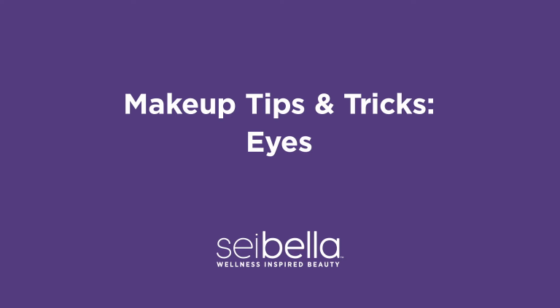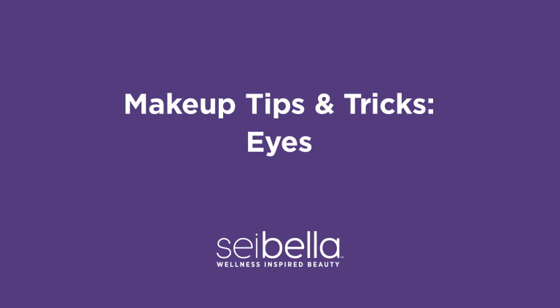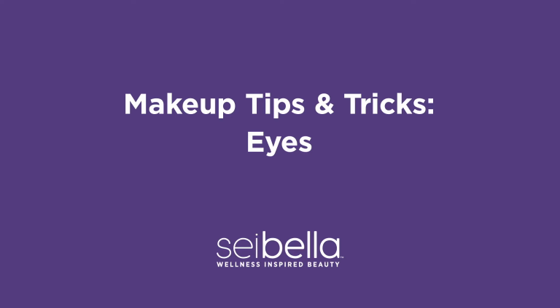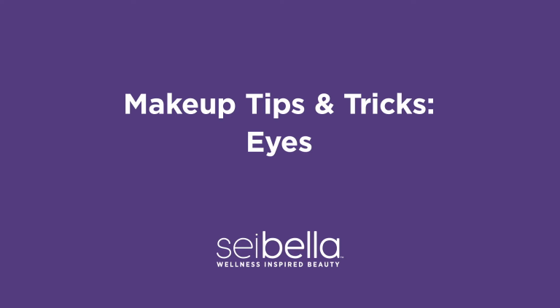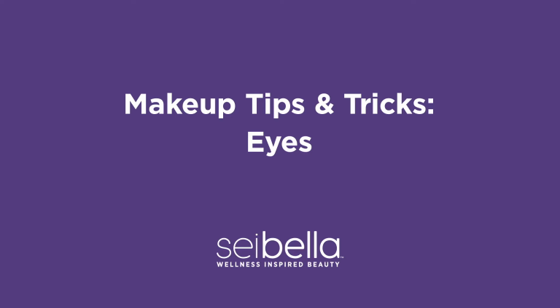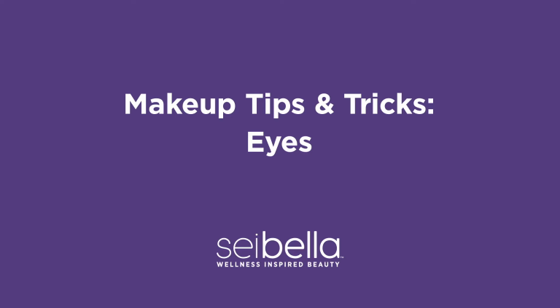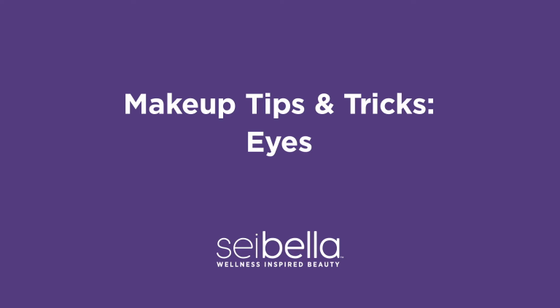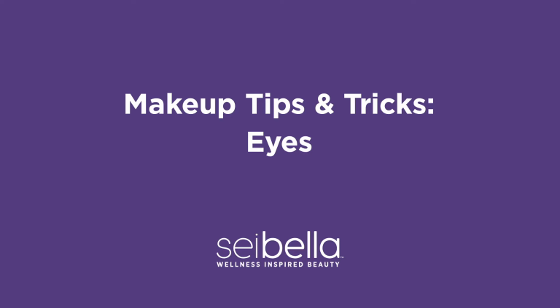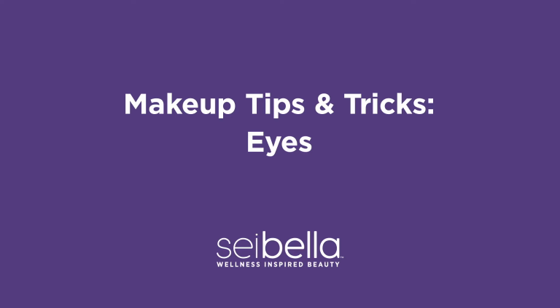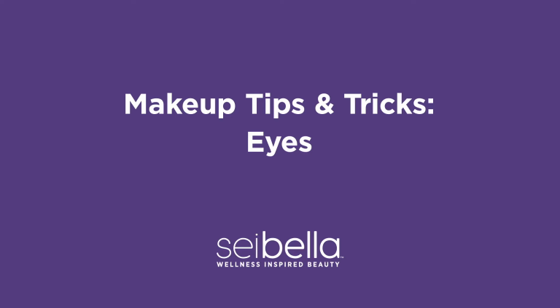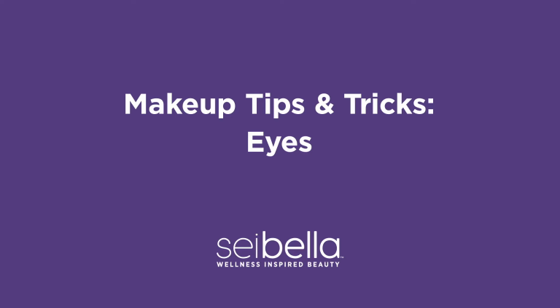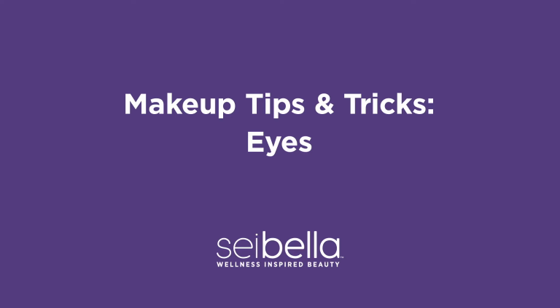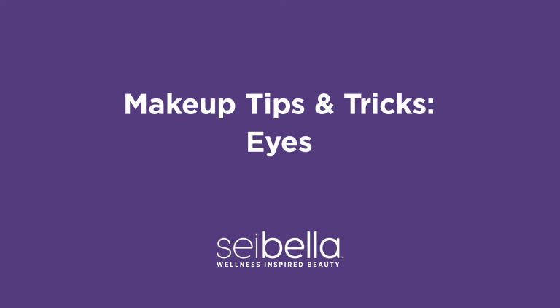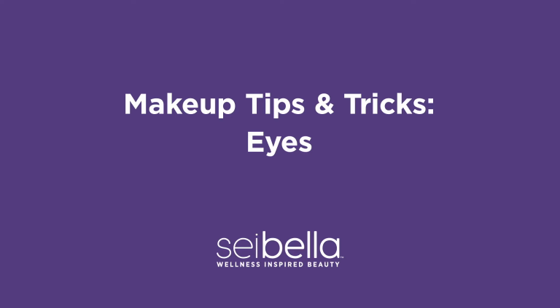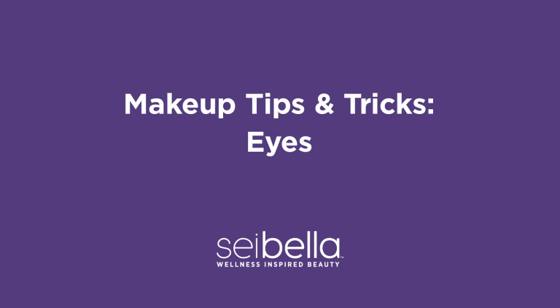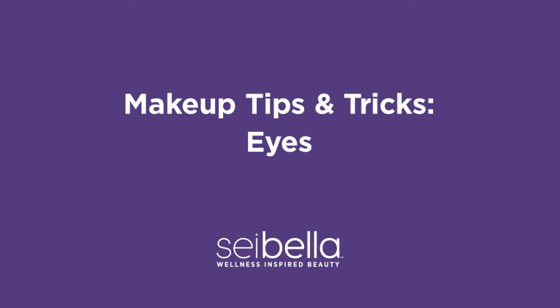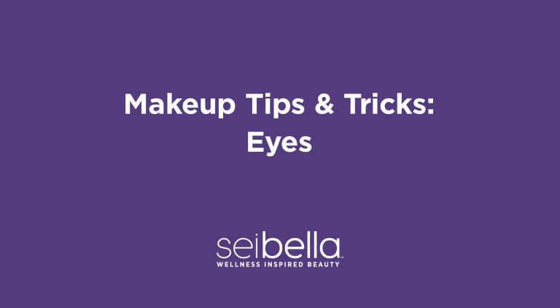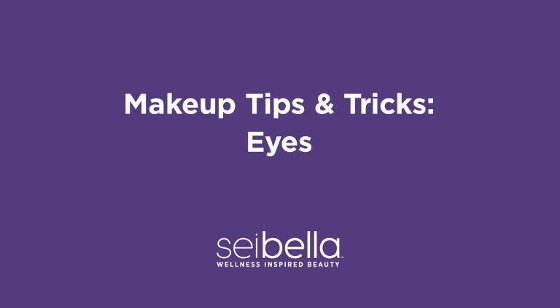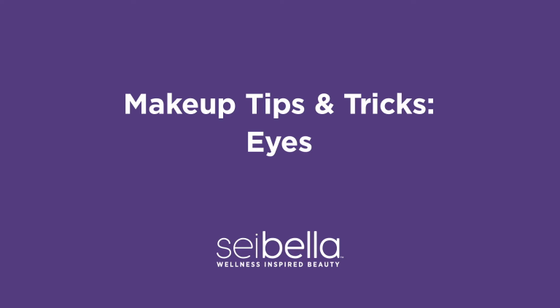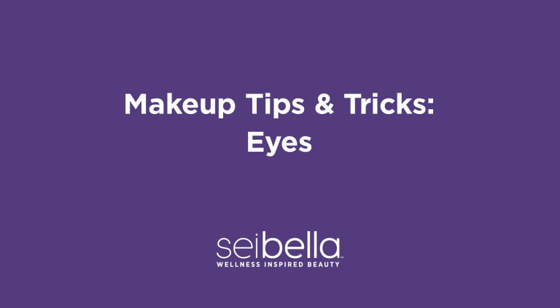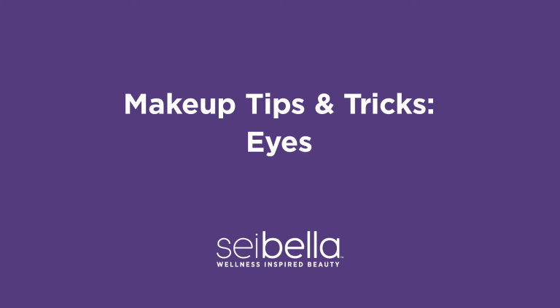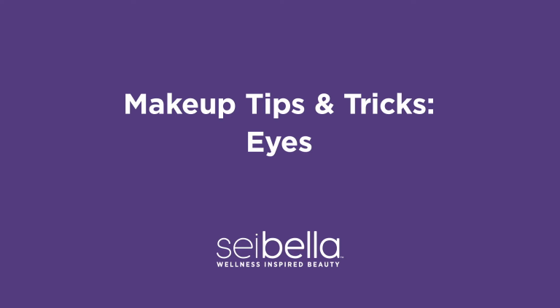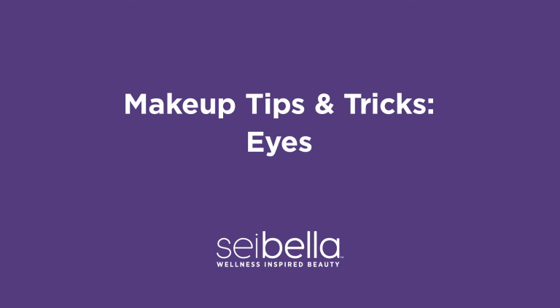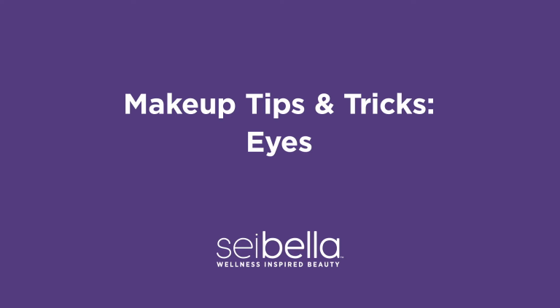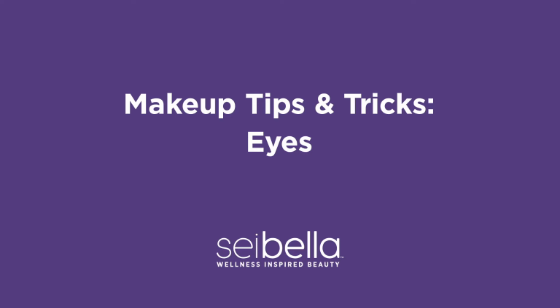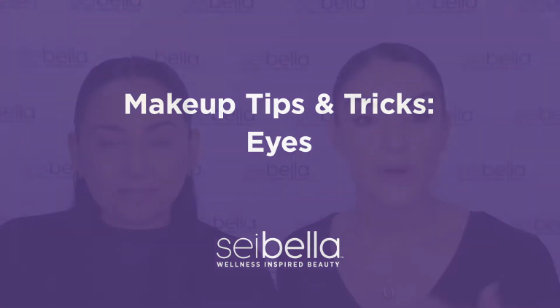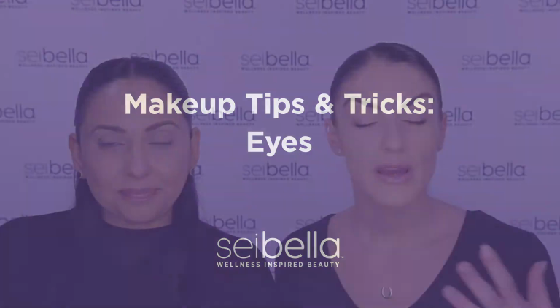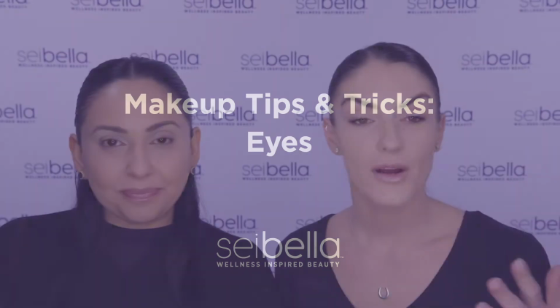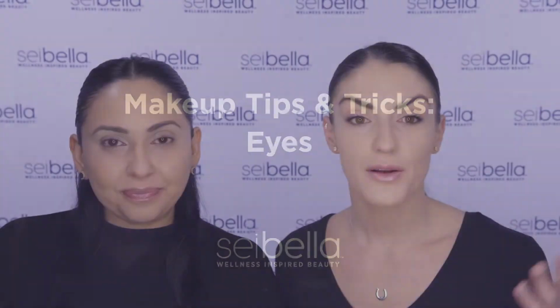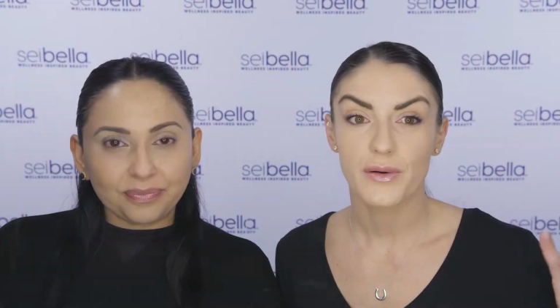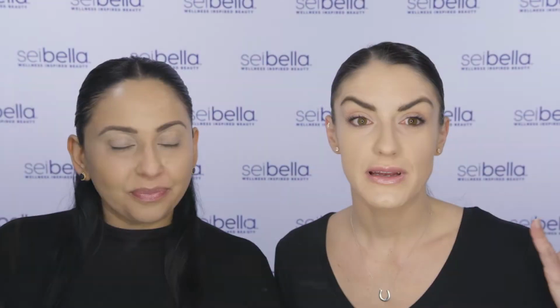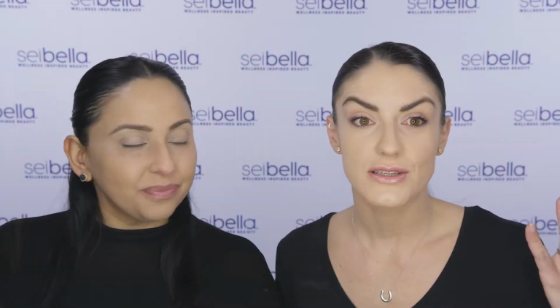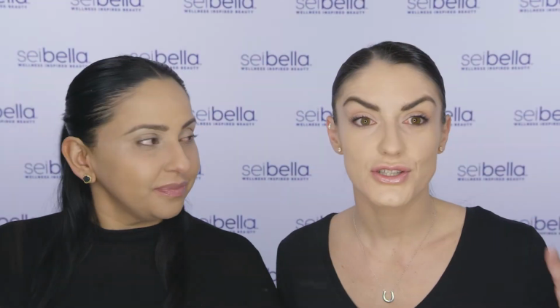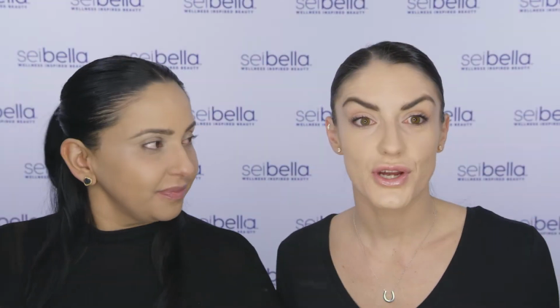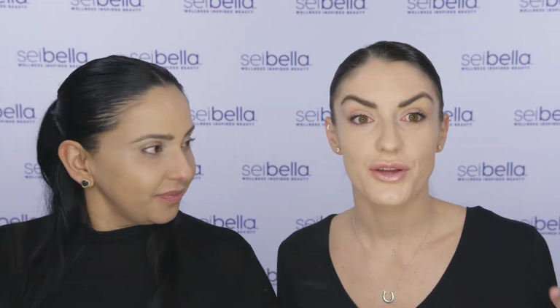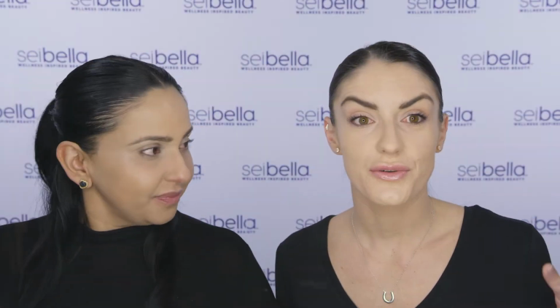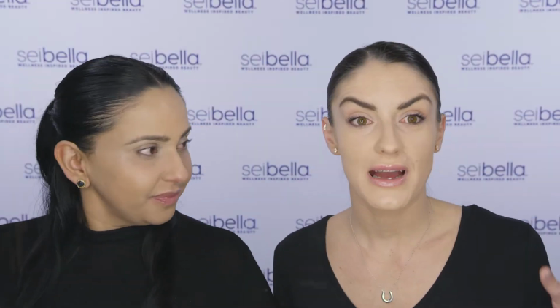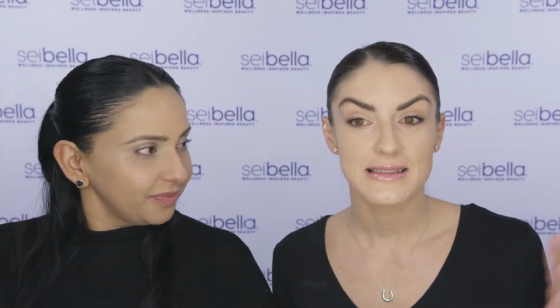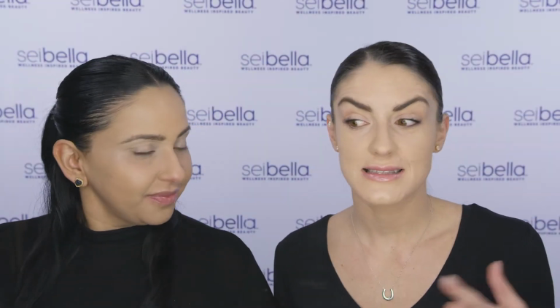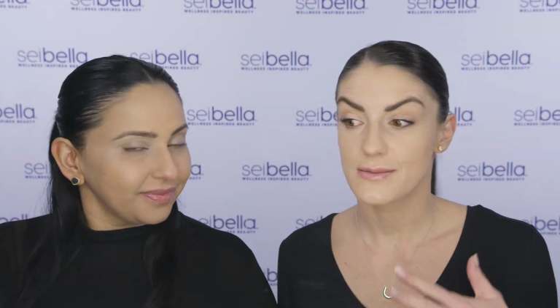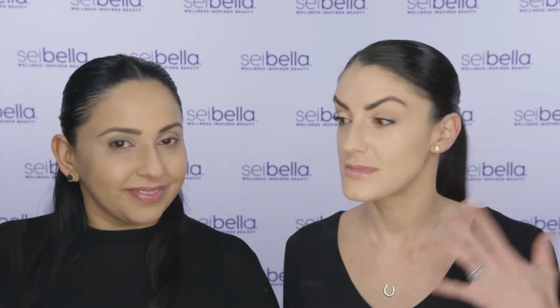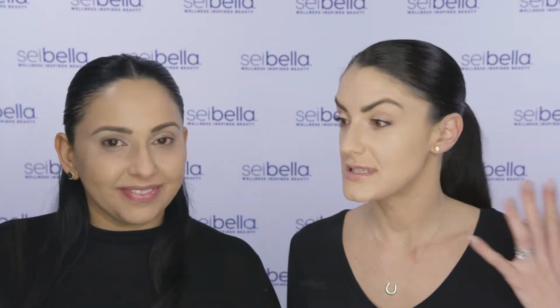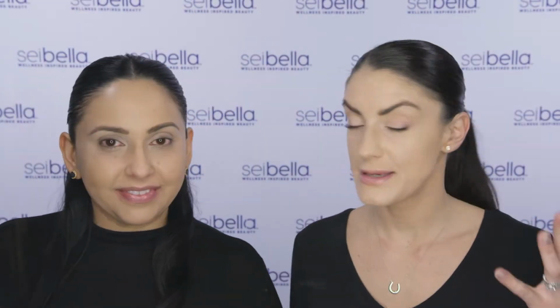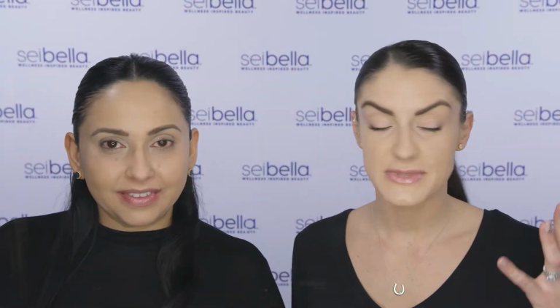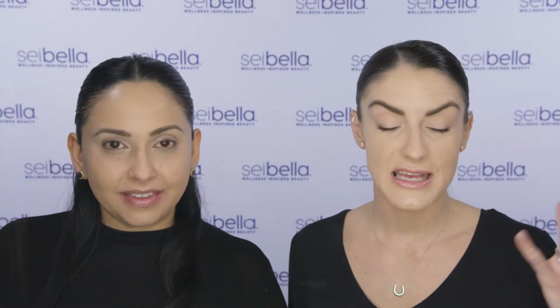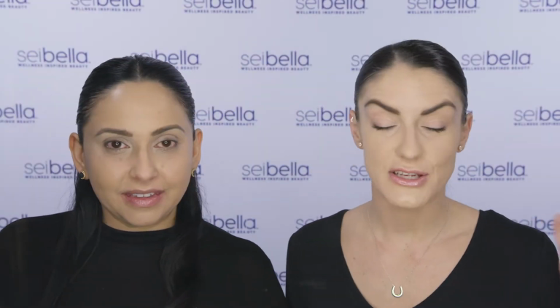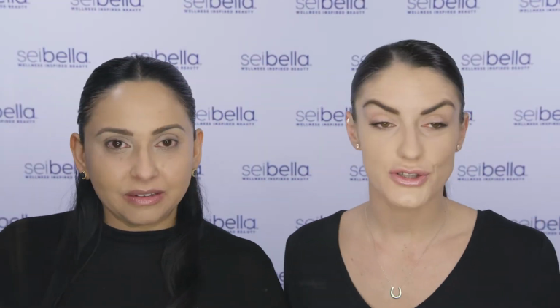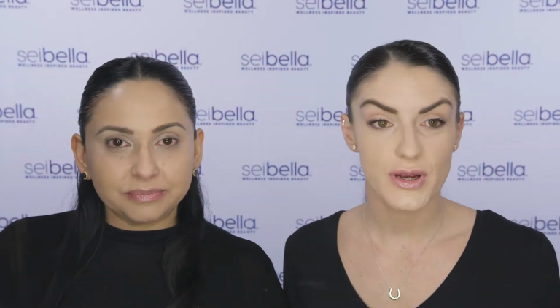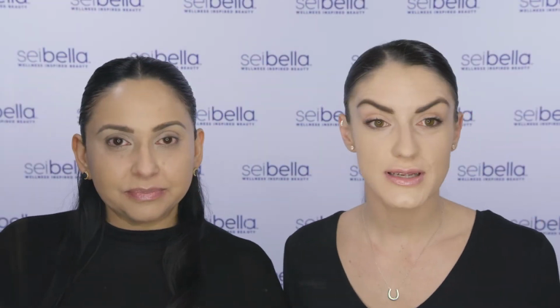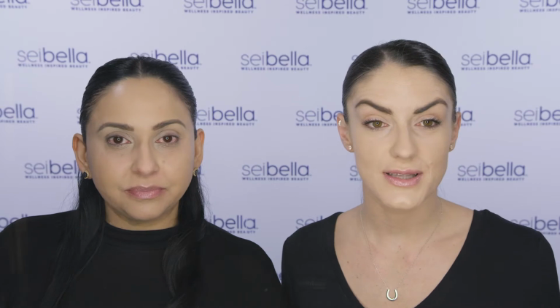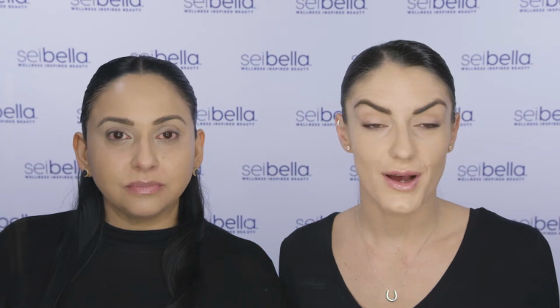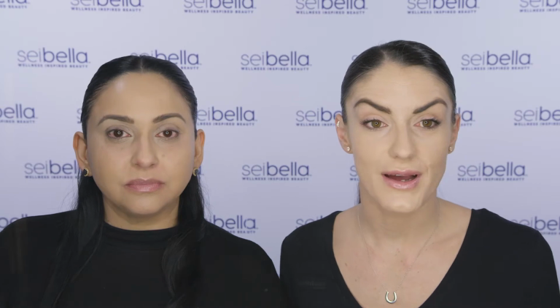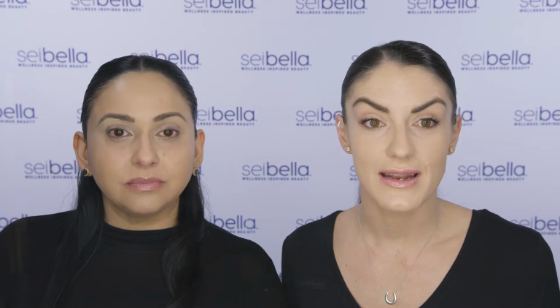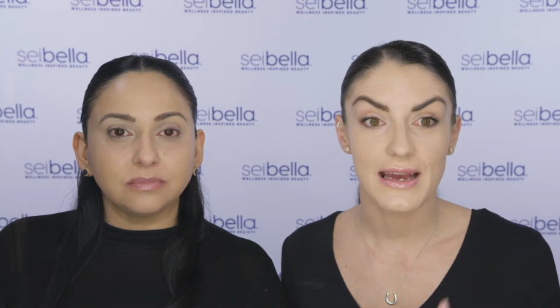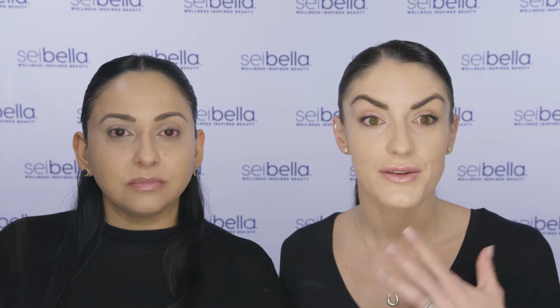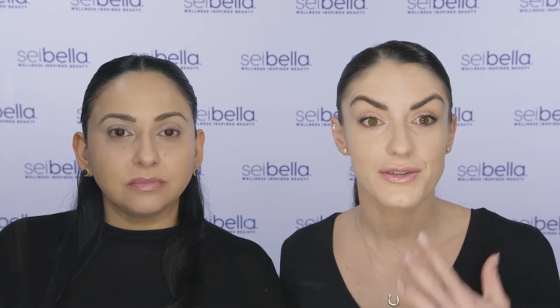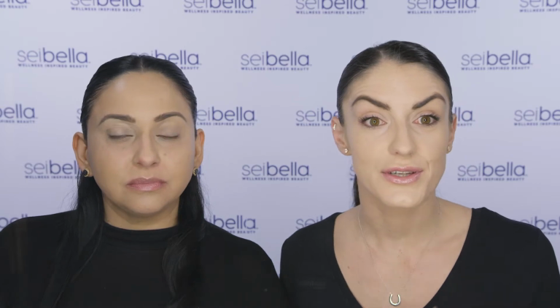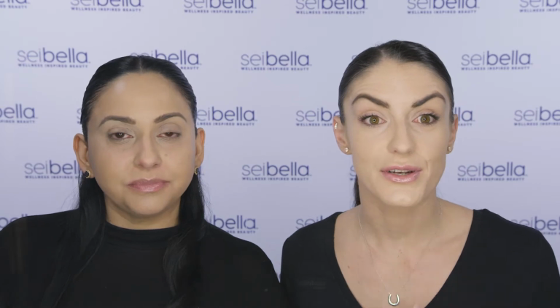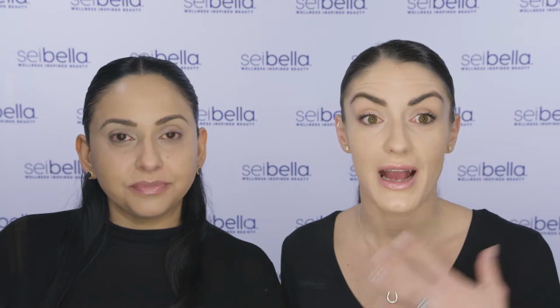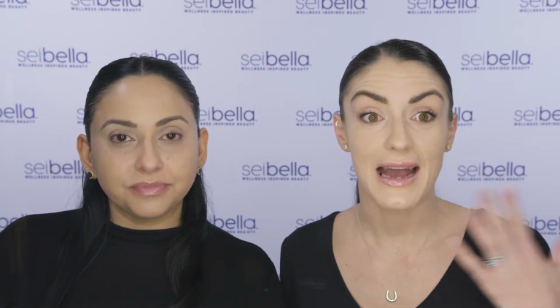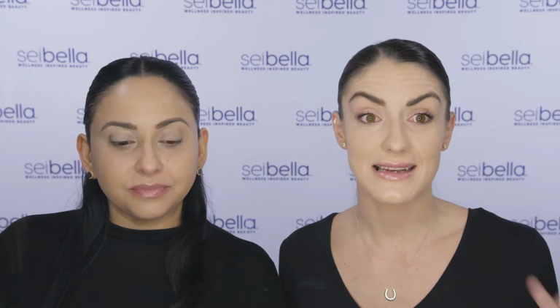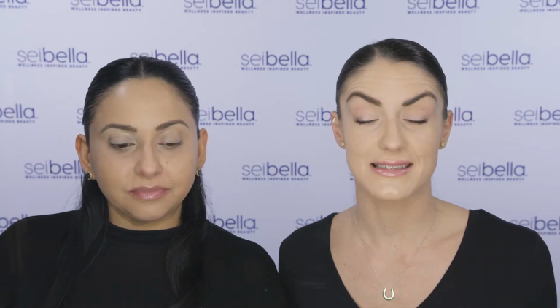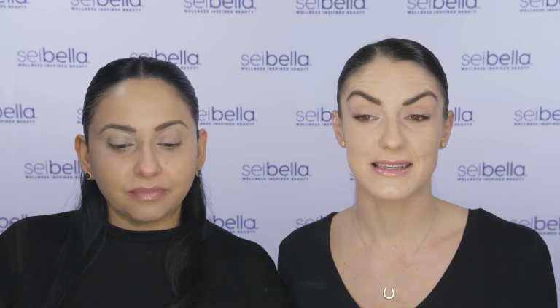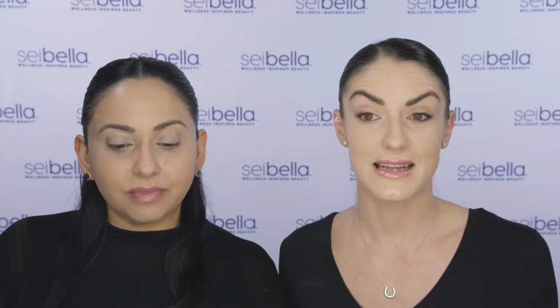Hi, I'm Brianna. I'm Clarissa. And we are going to show you guys some tips and tricks on how to do your eyes today.